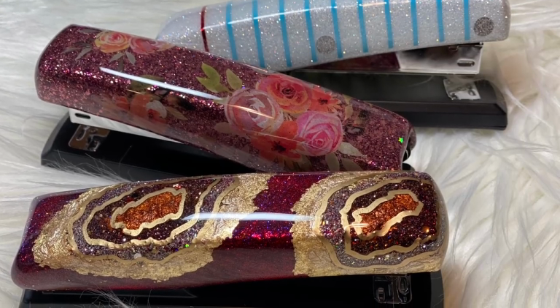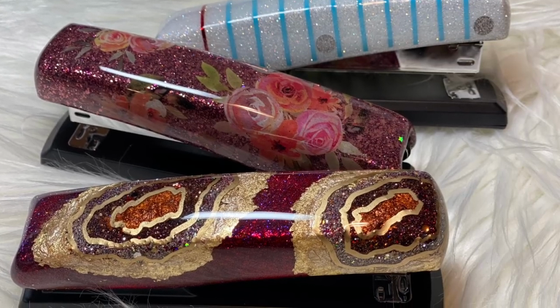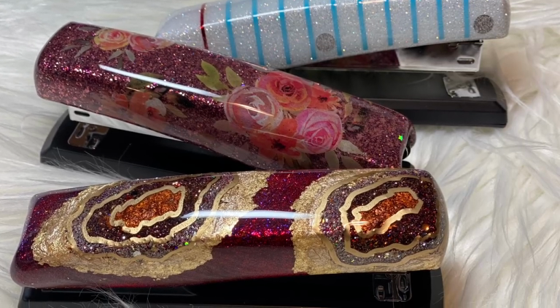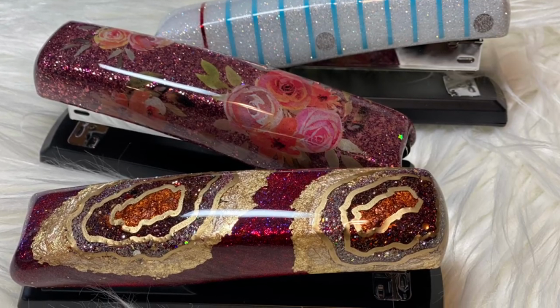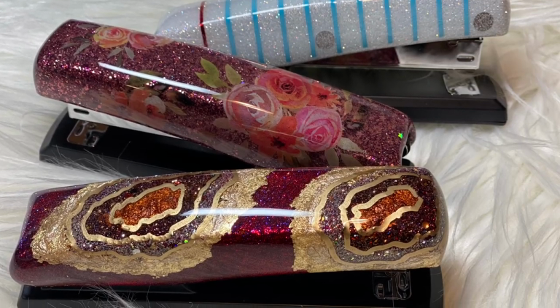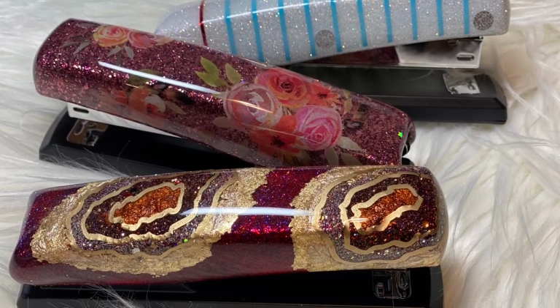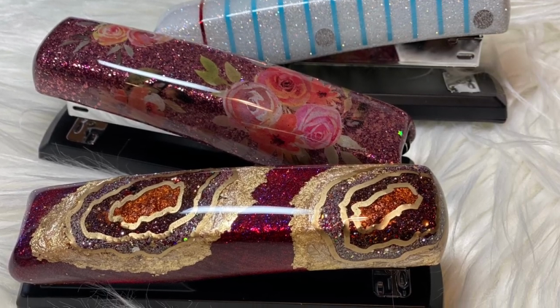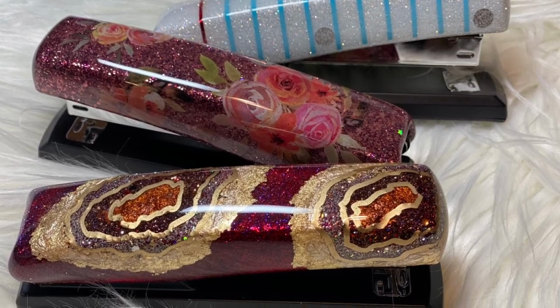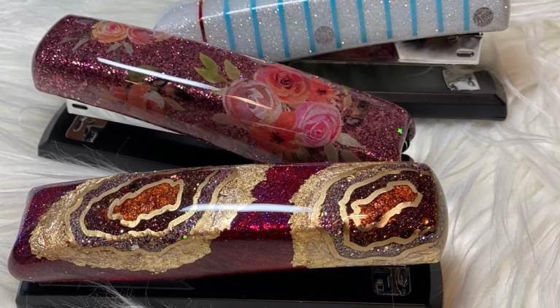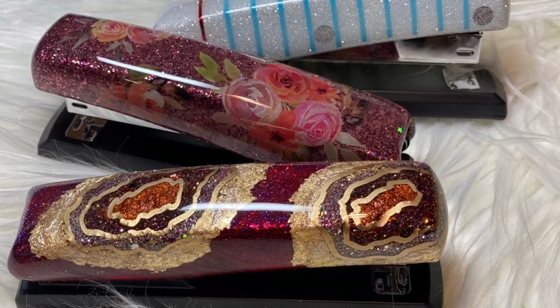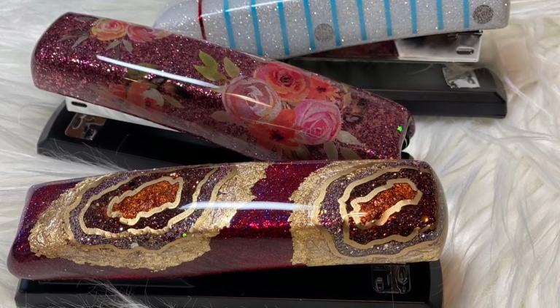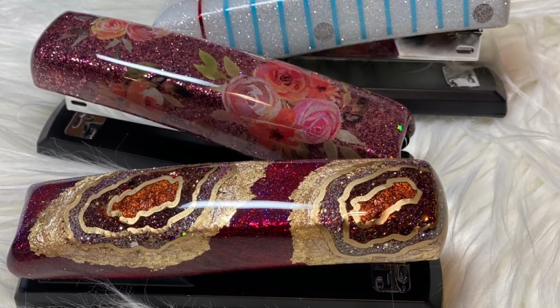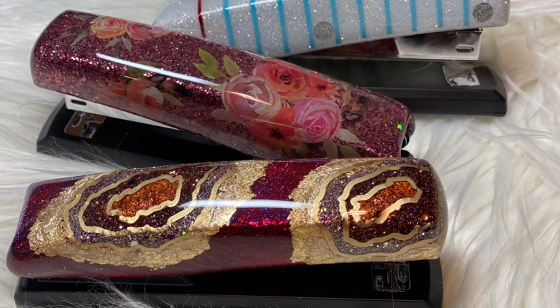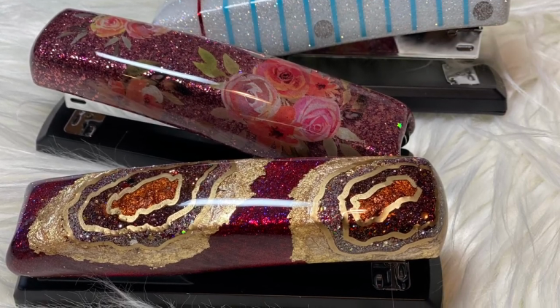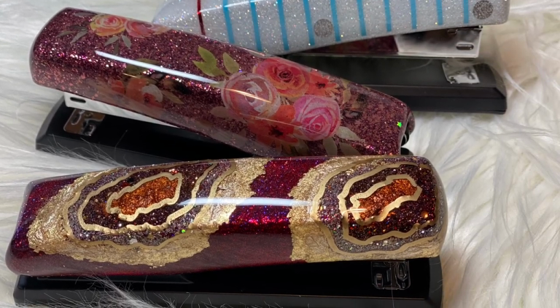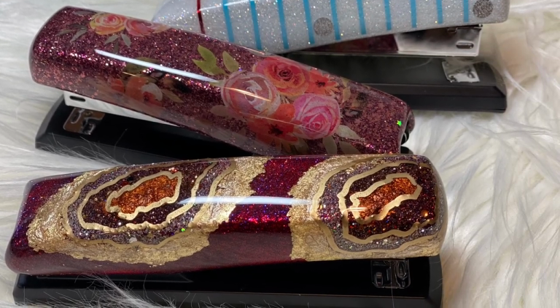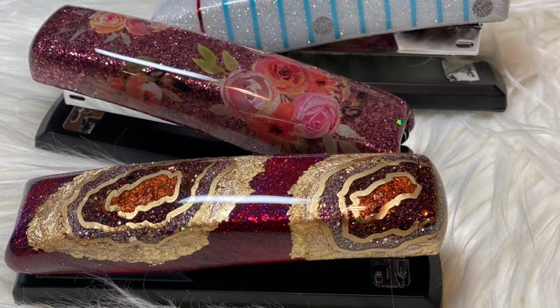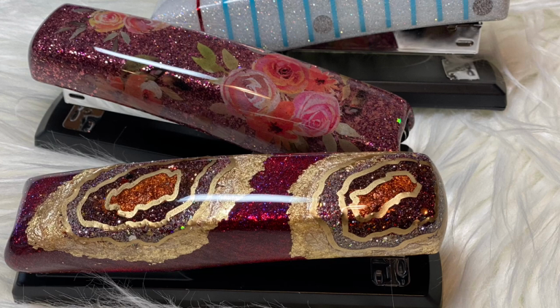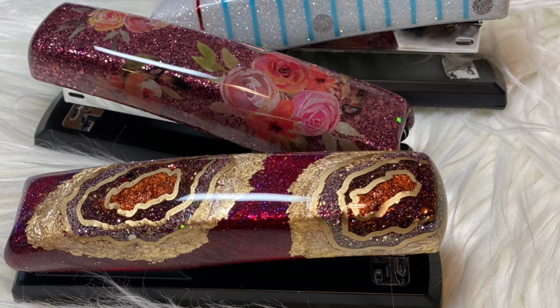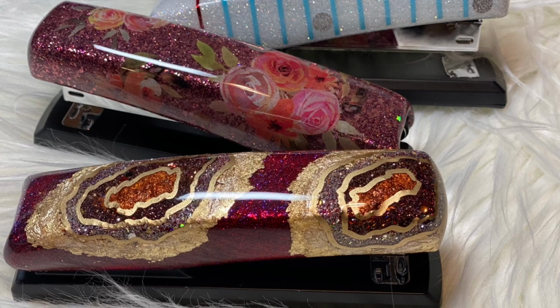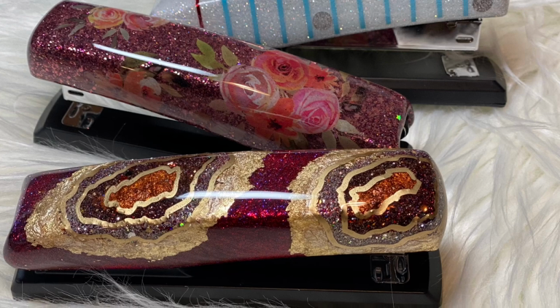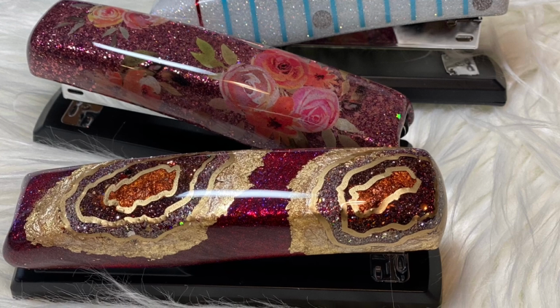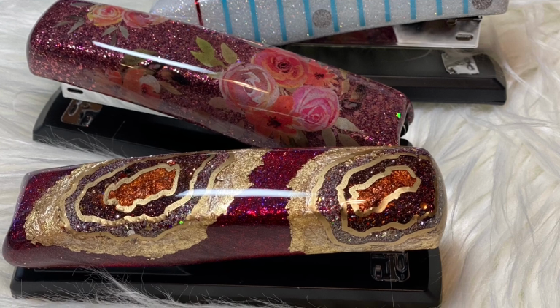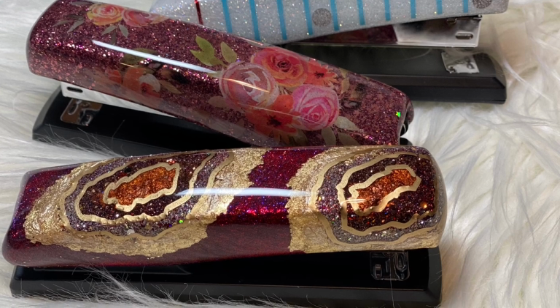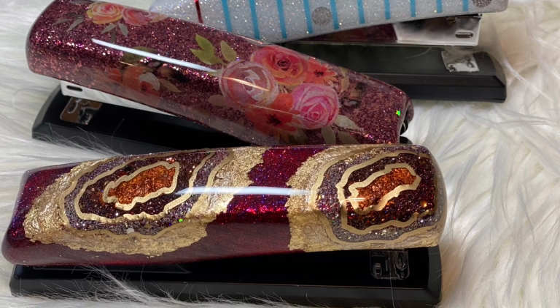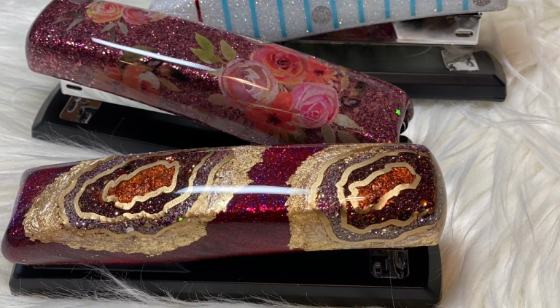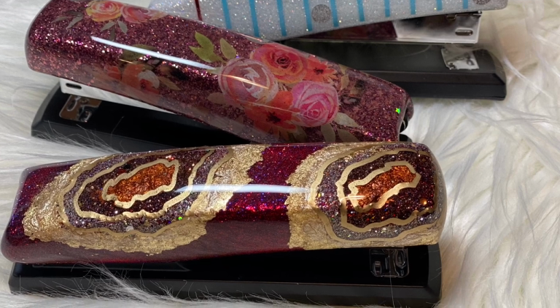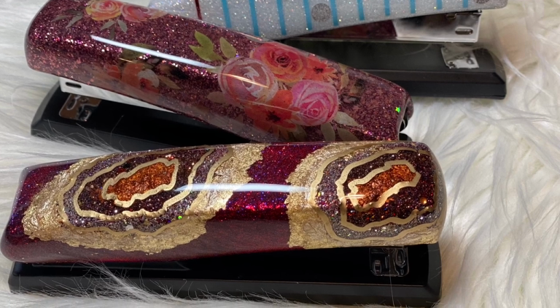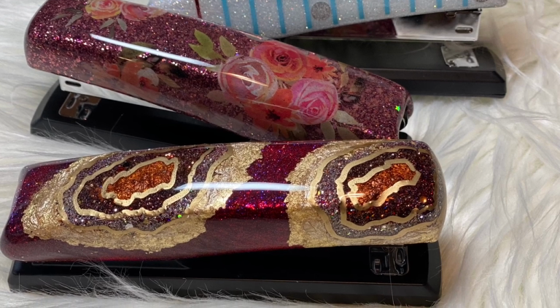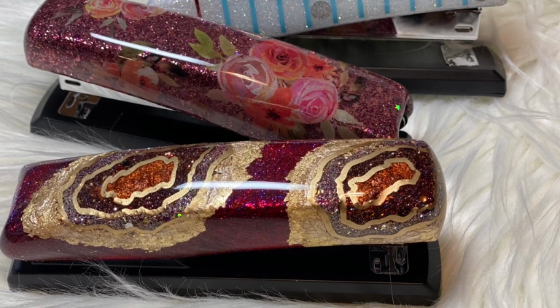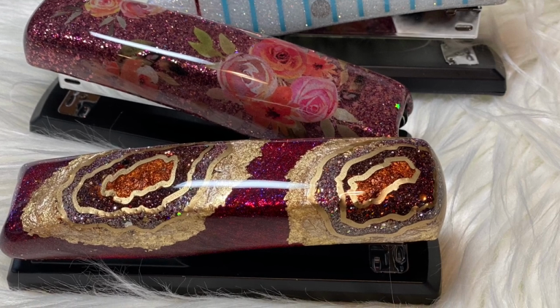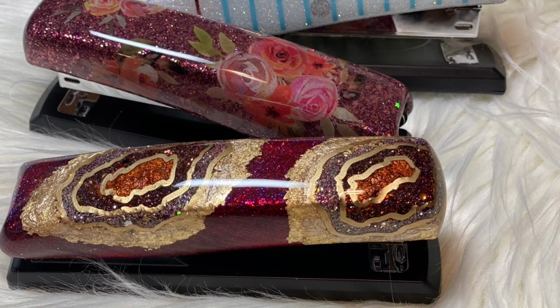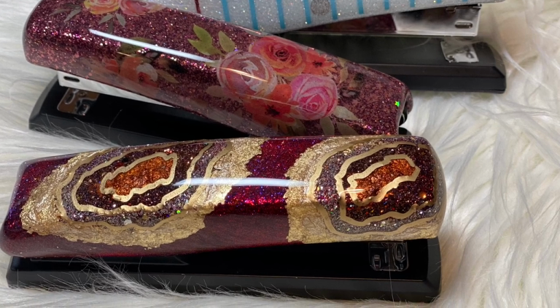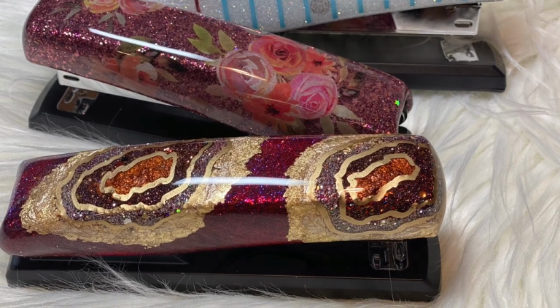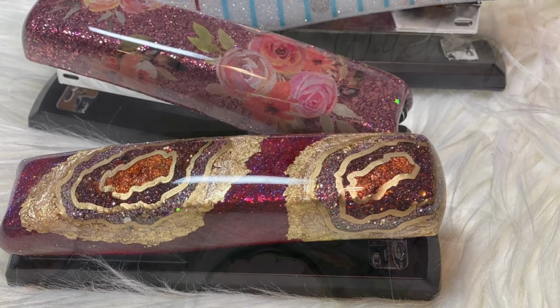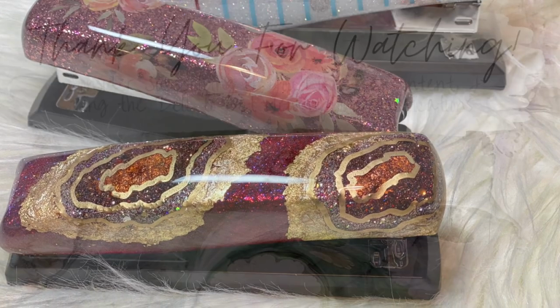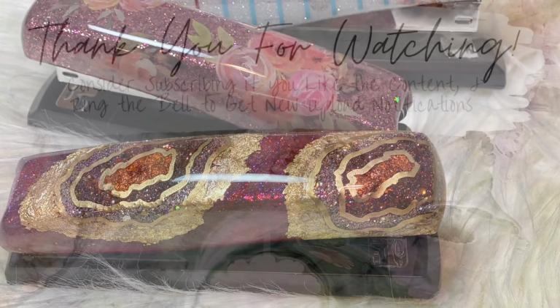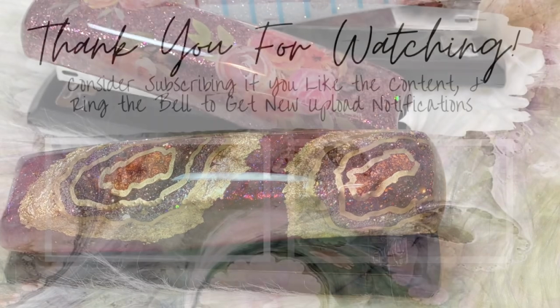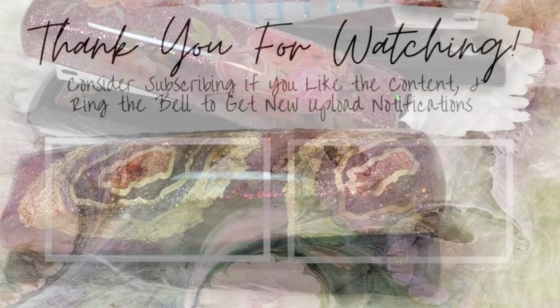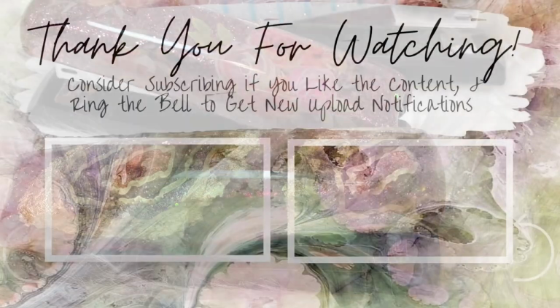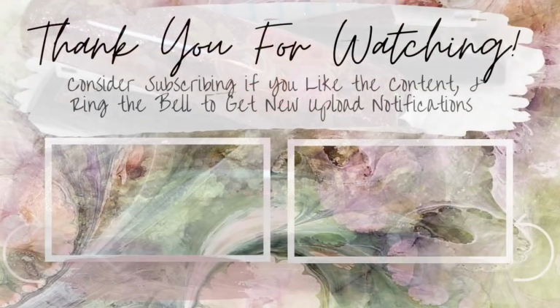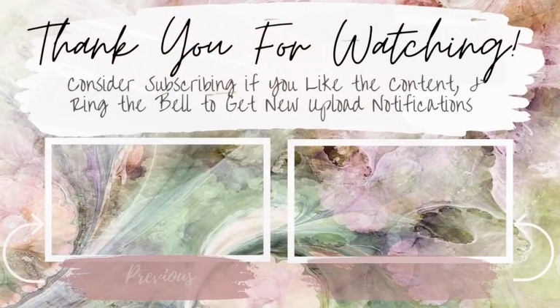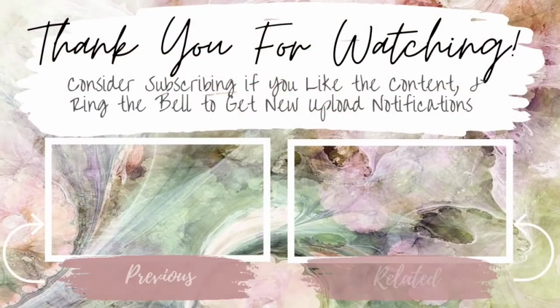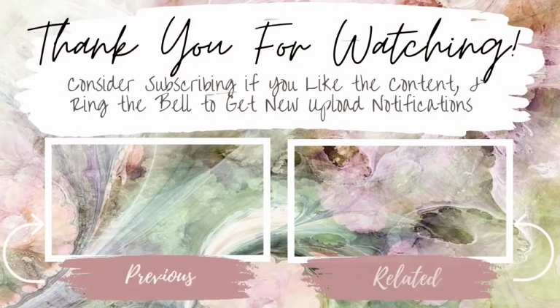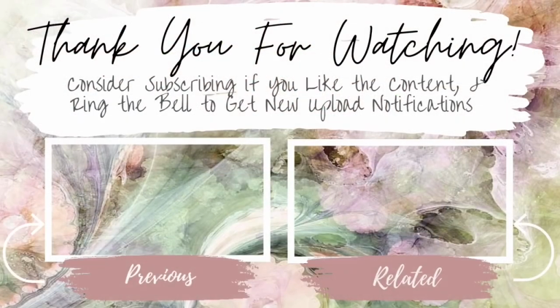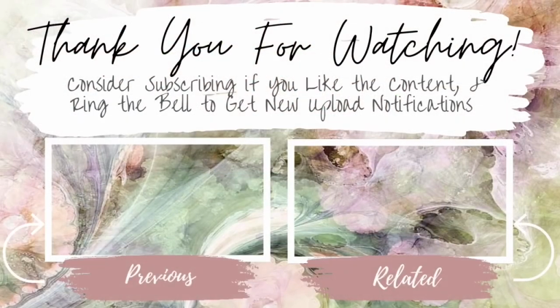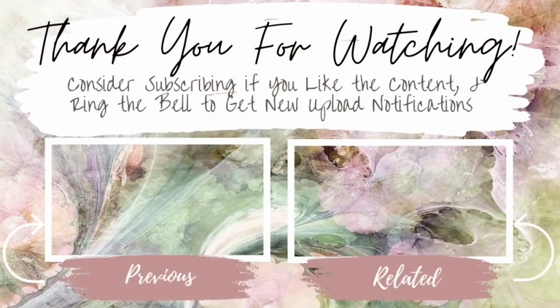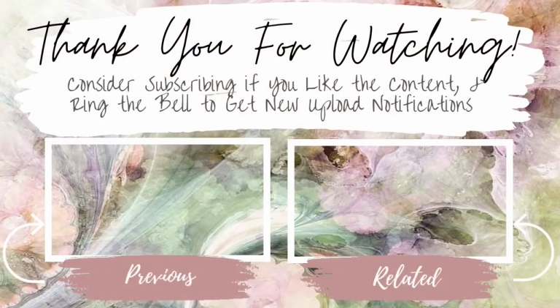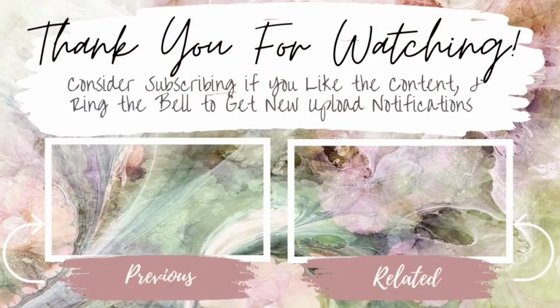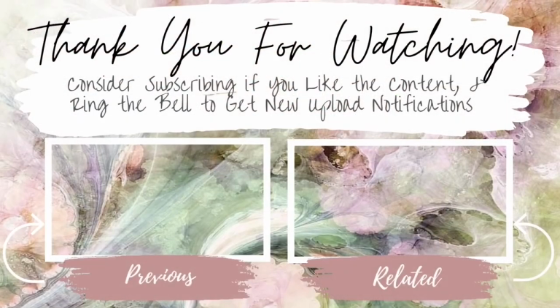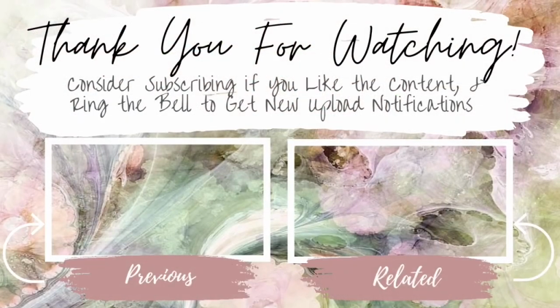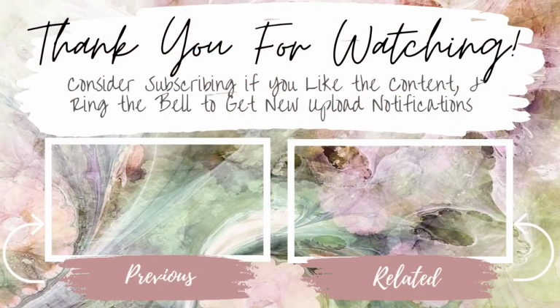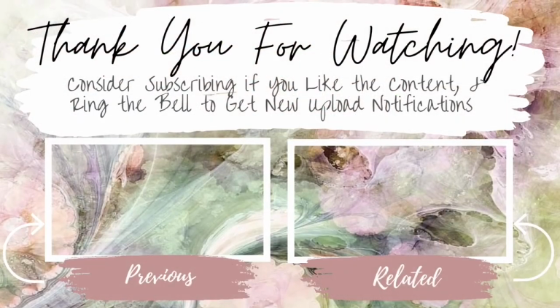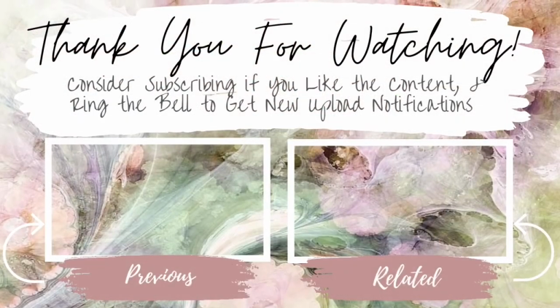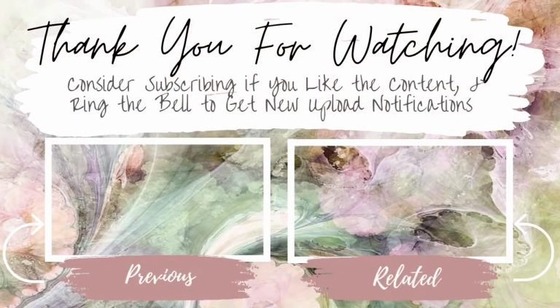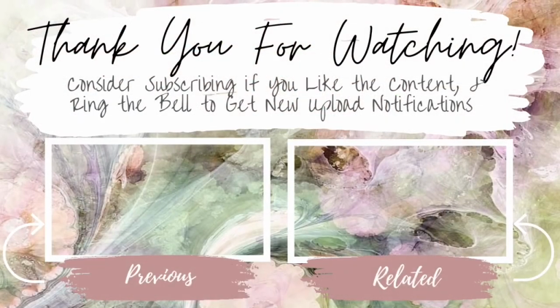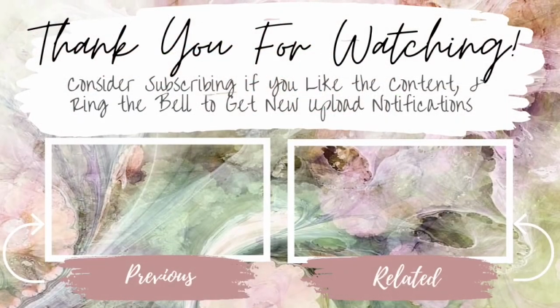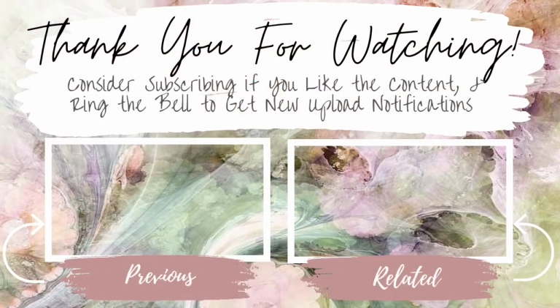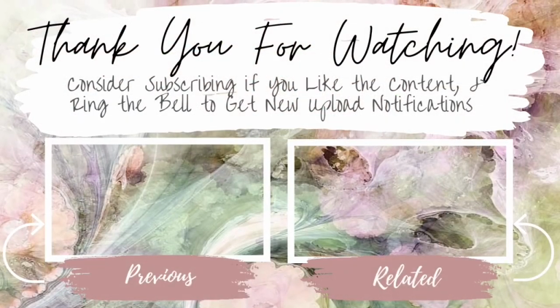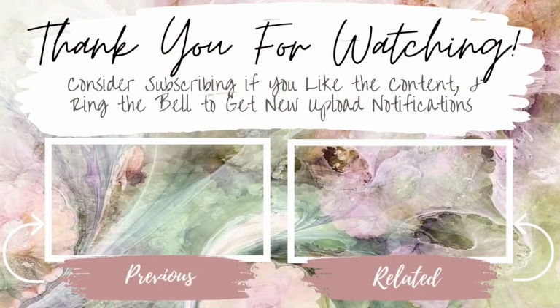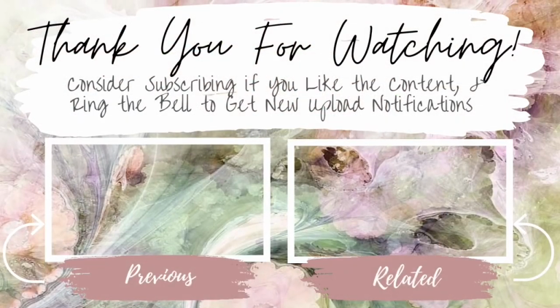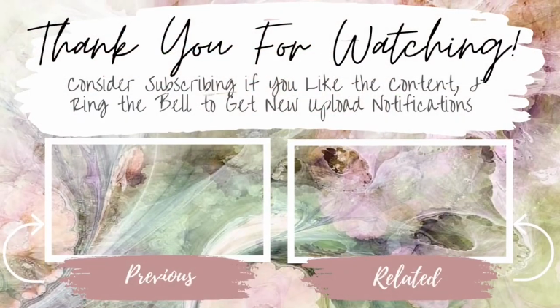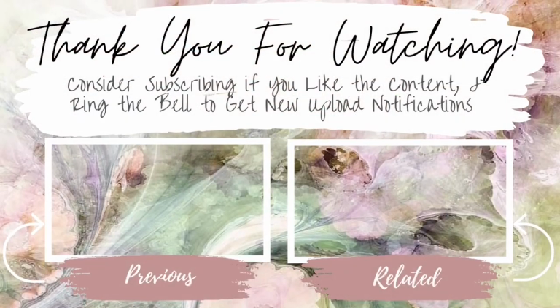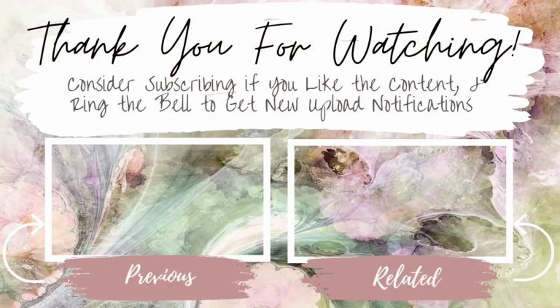I'm so sorry that my hand kept pulling out of the view of the camera. Thank you so much for watching — please leave any questions or comments below, and I will have another video posted next week.